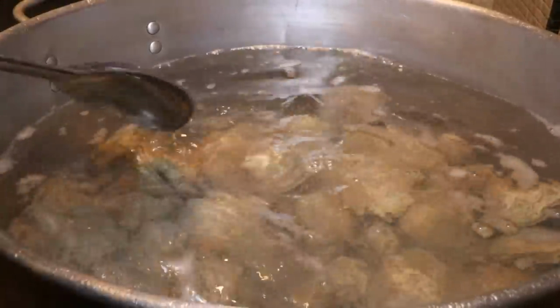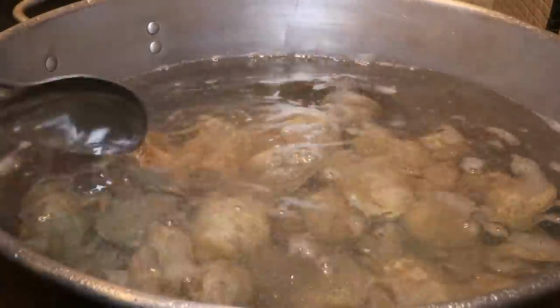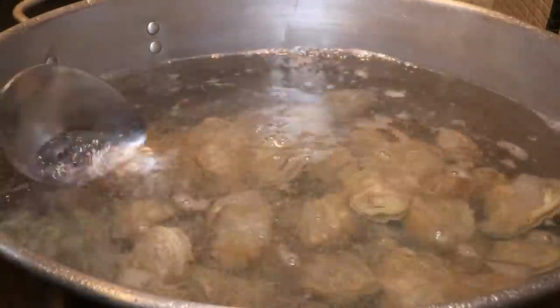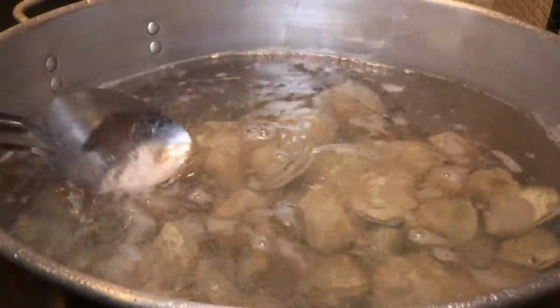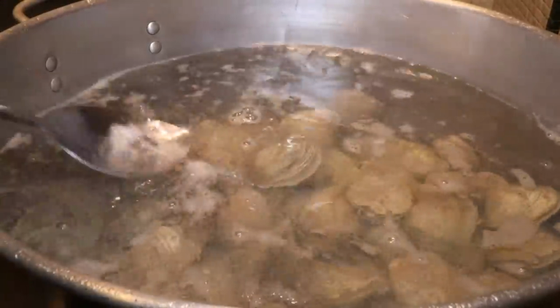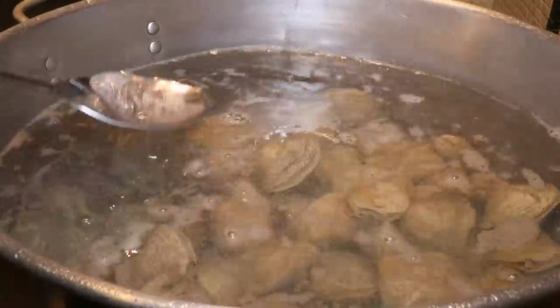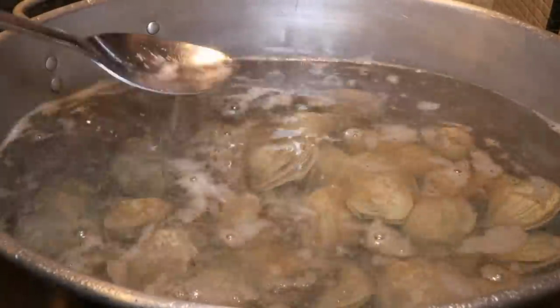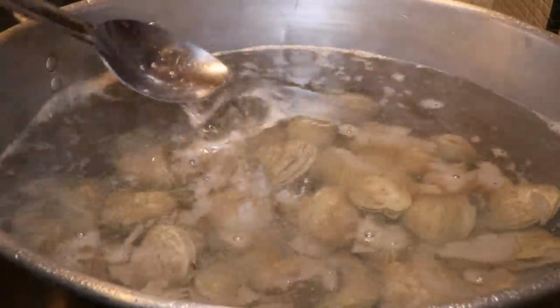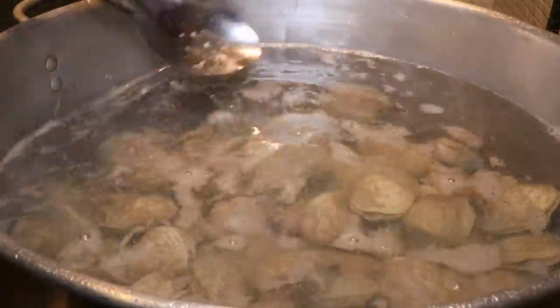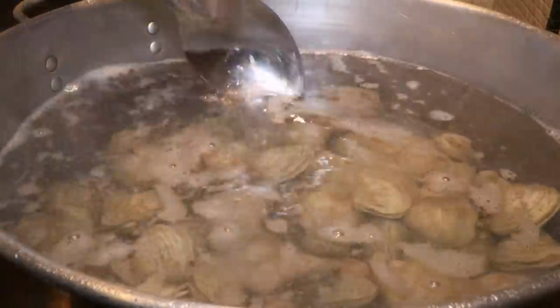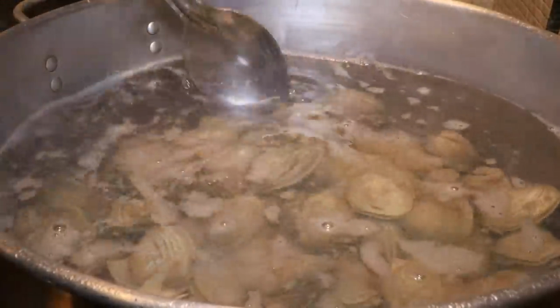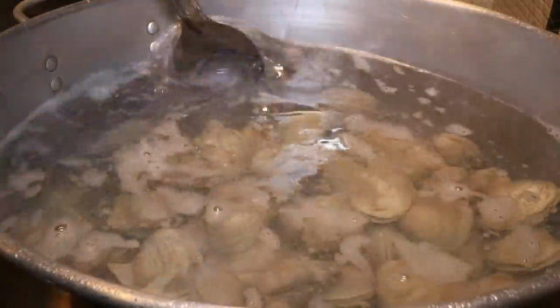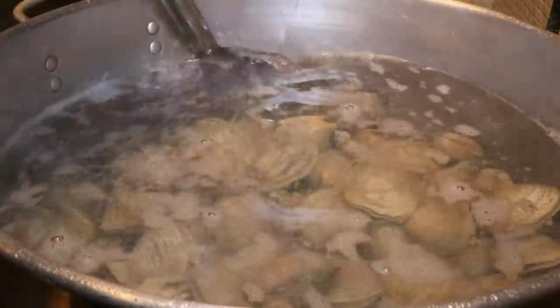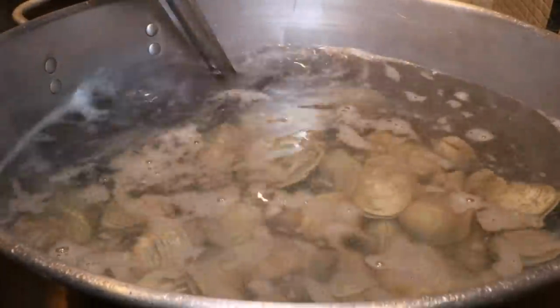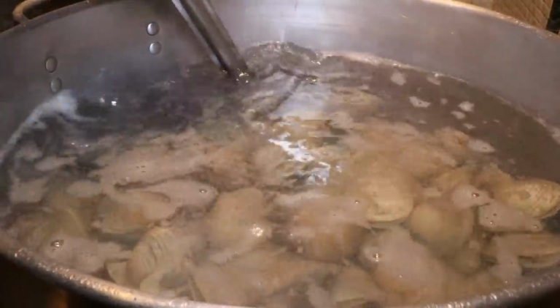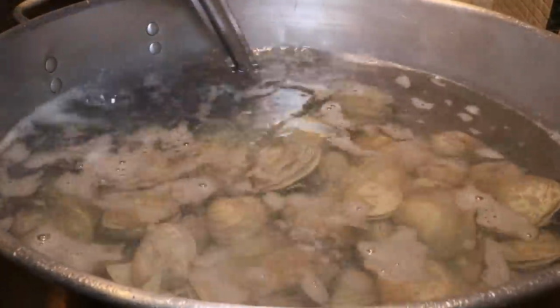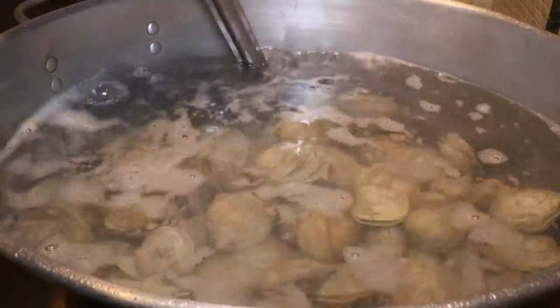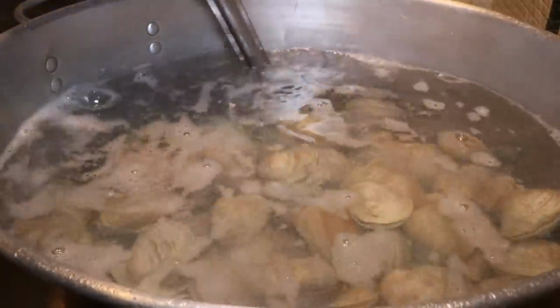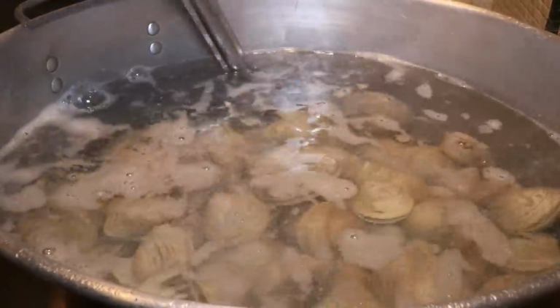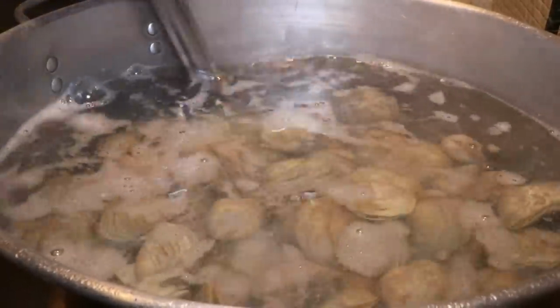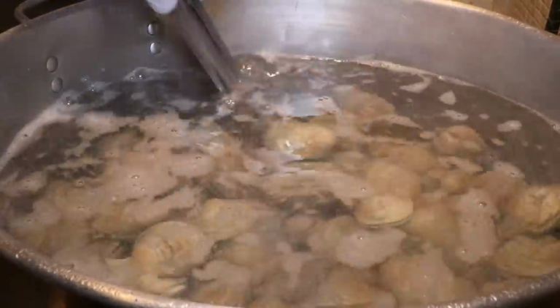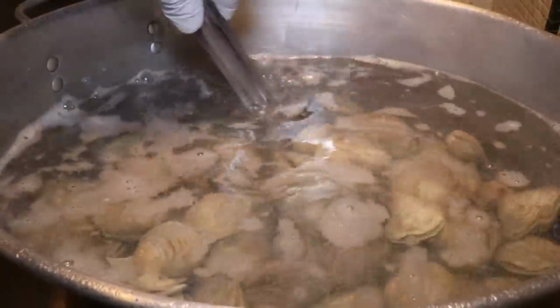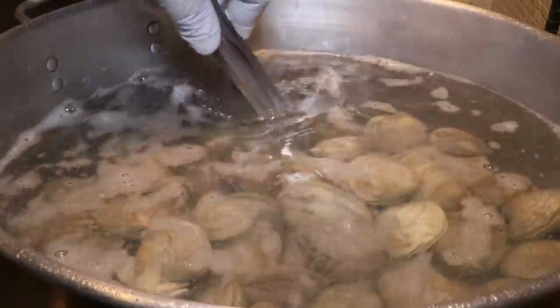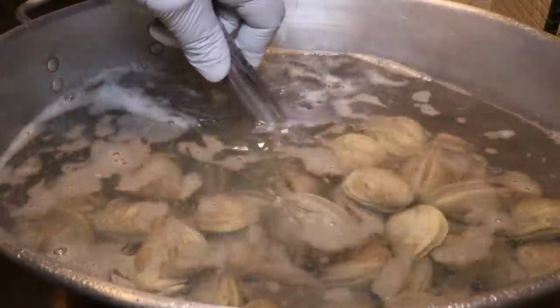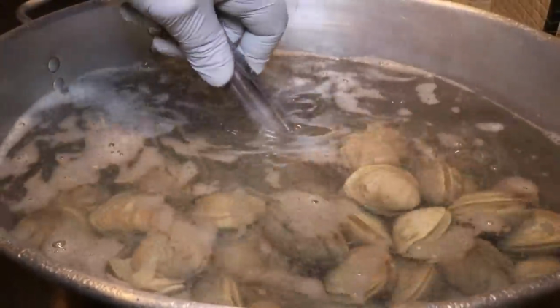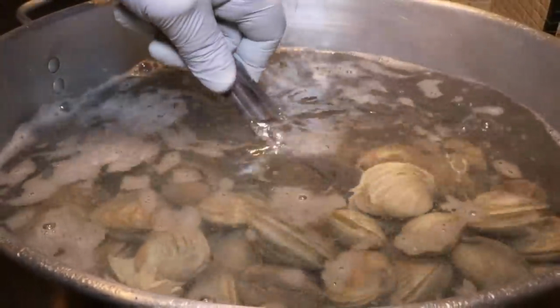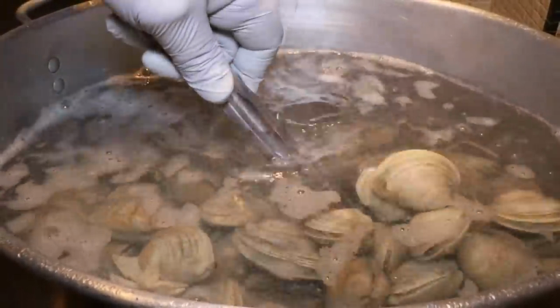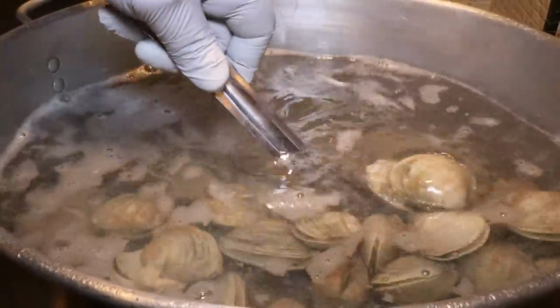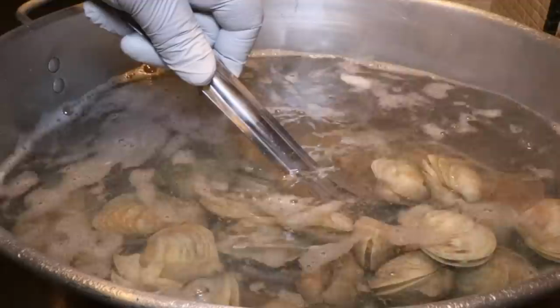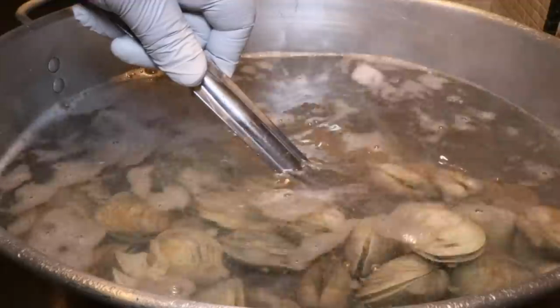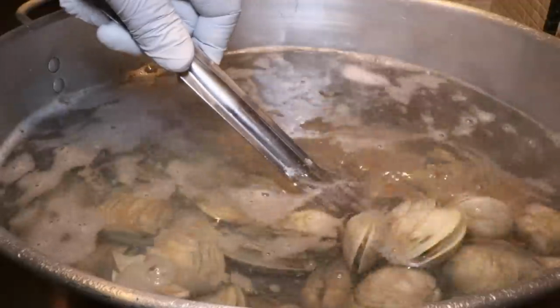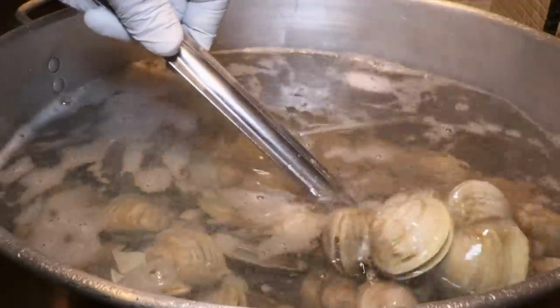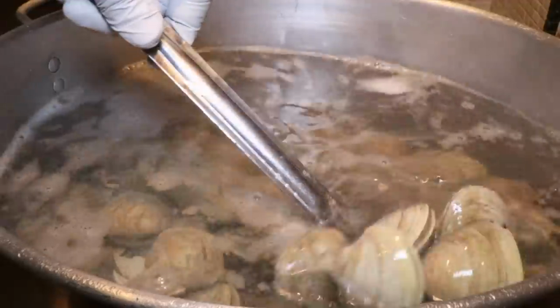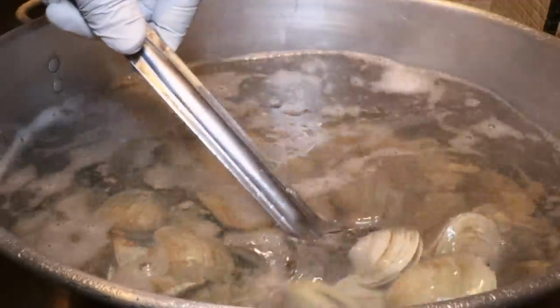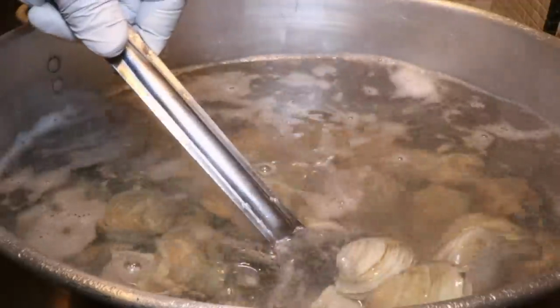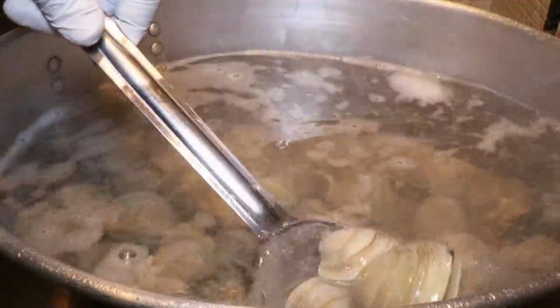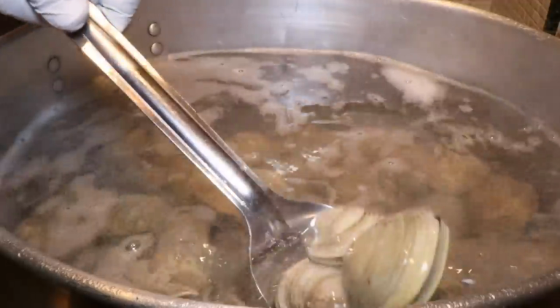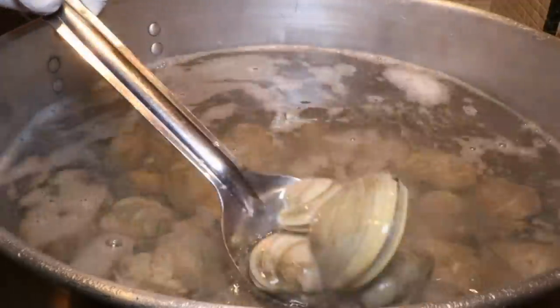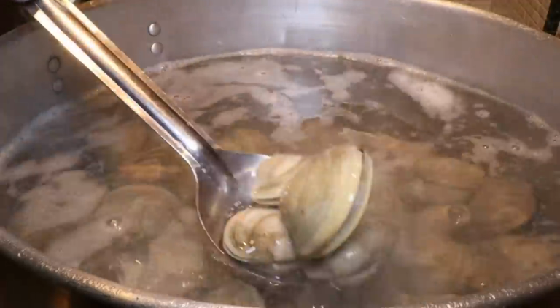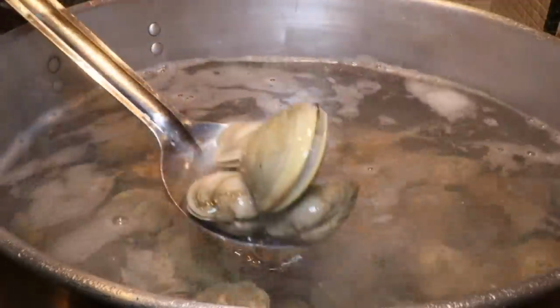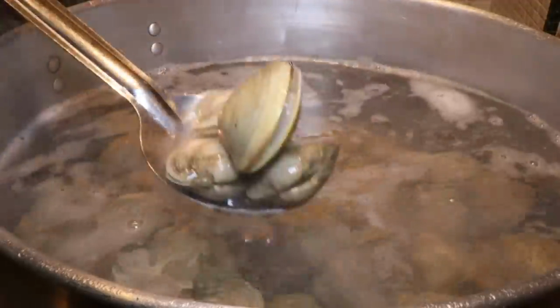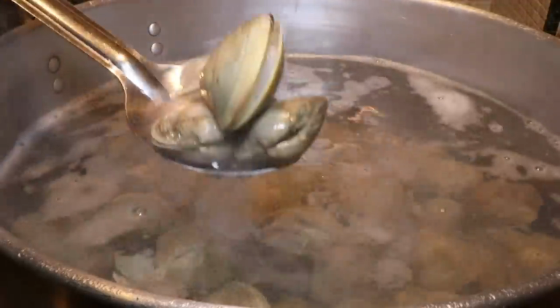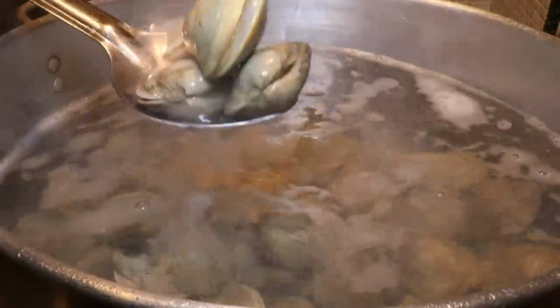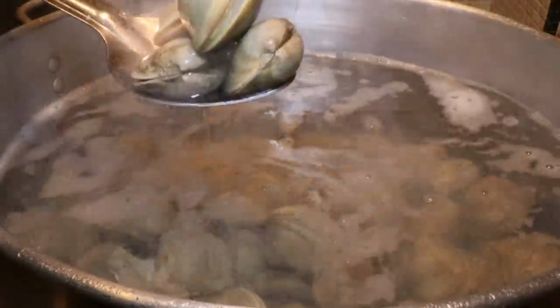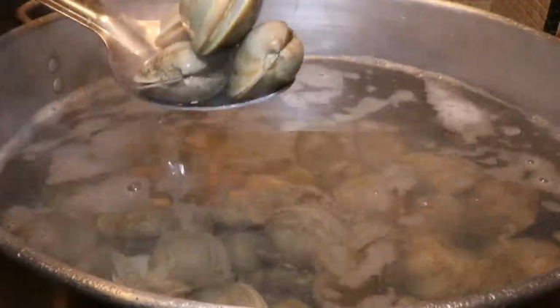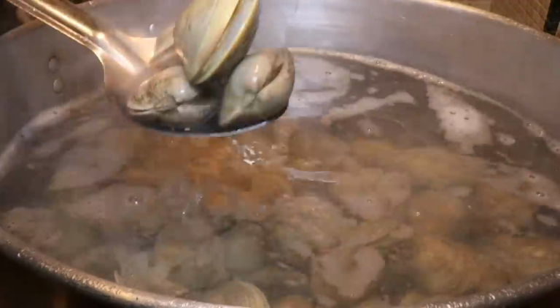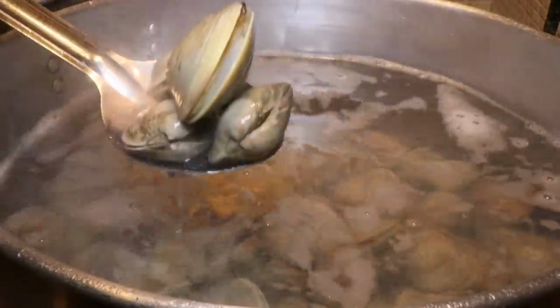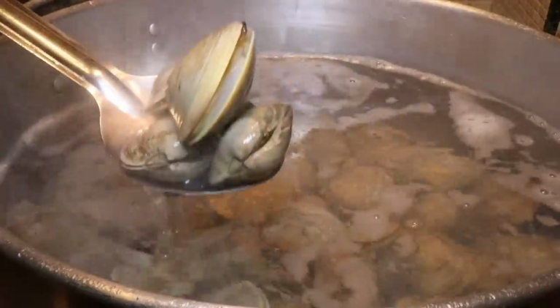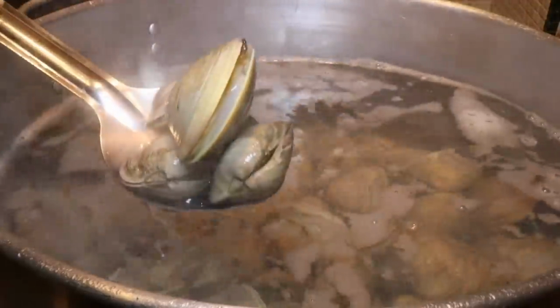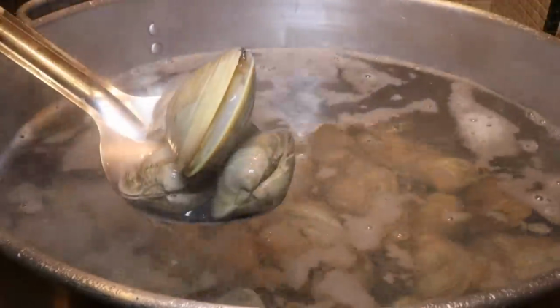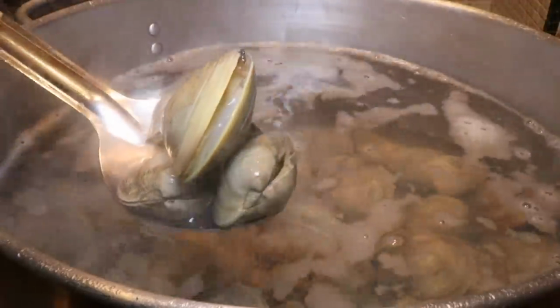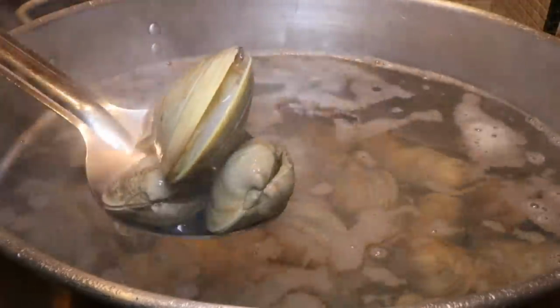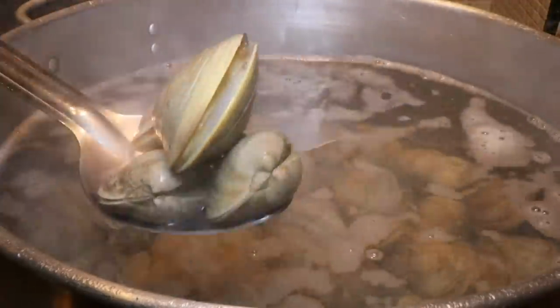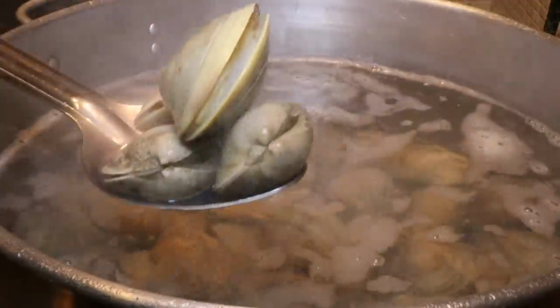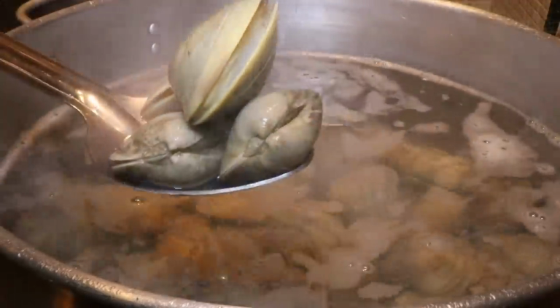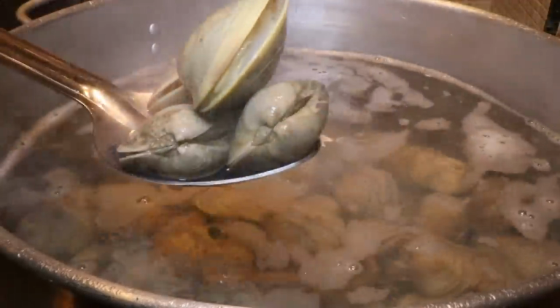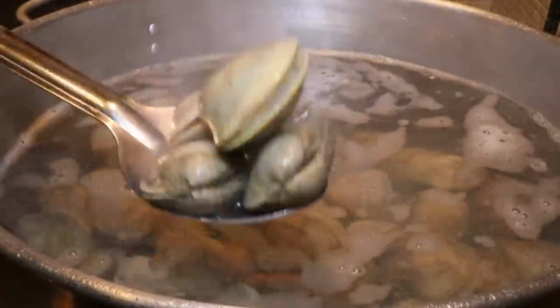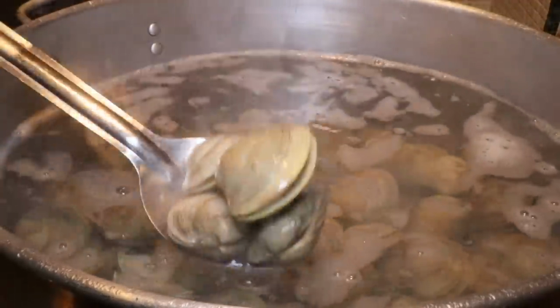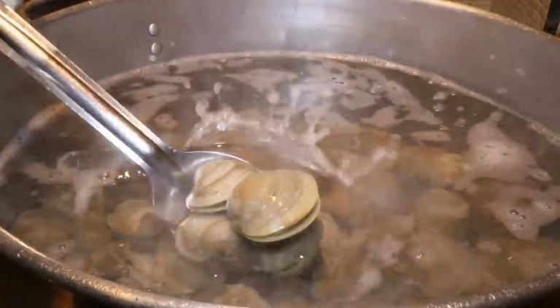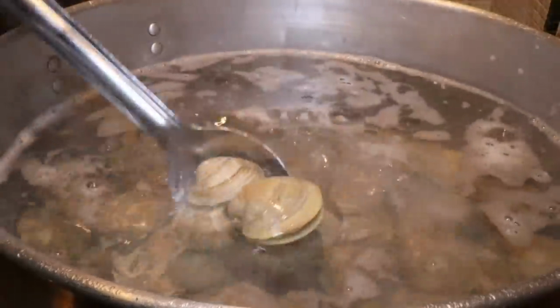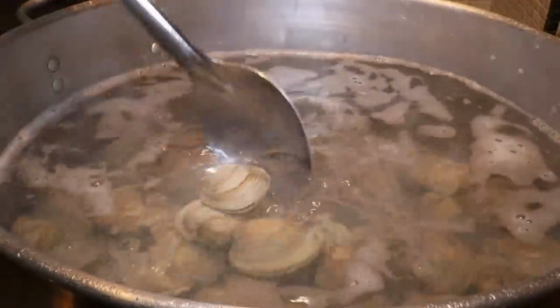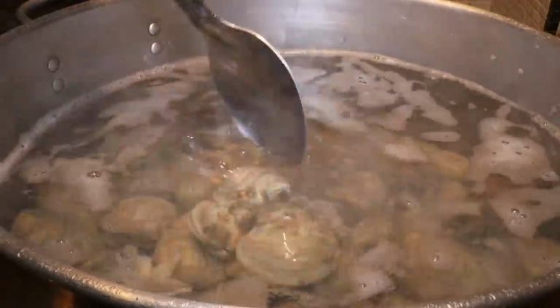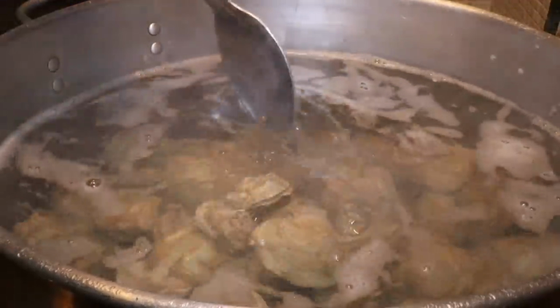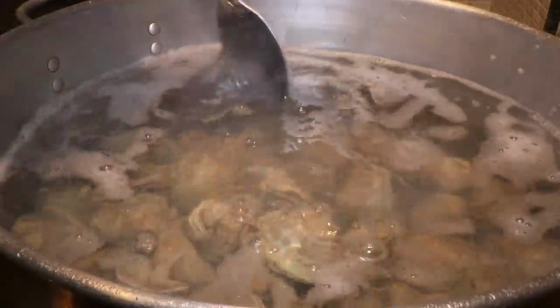Look how the clam stock is doing. Look at them - they're opening up. They thought they were going for a swim in the ocean.